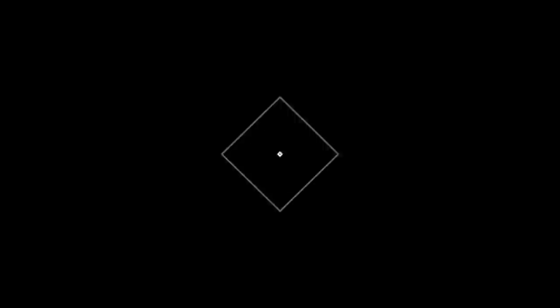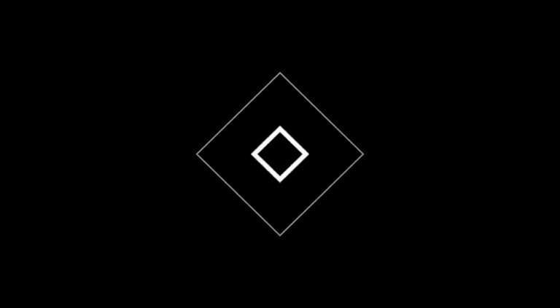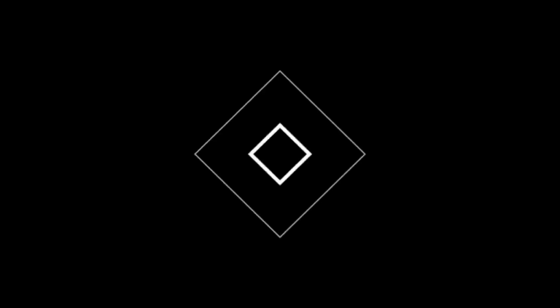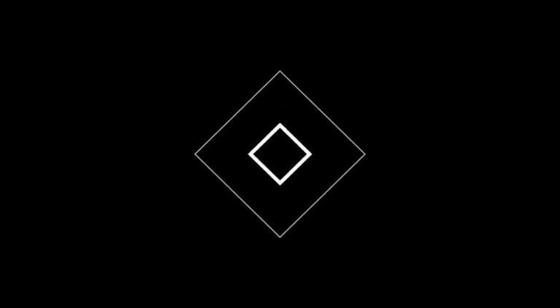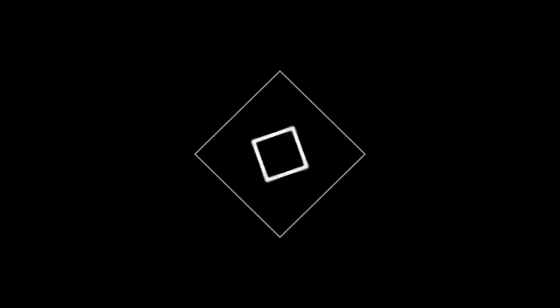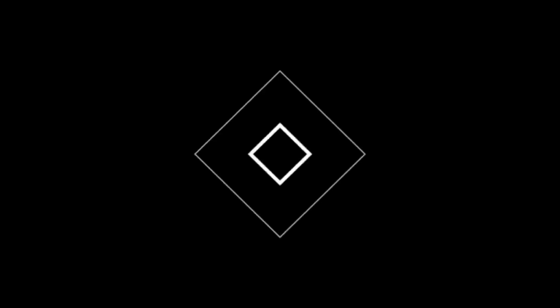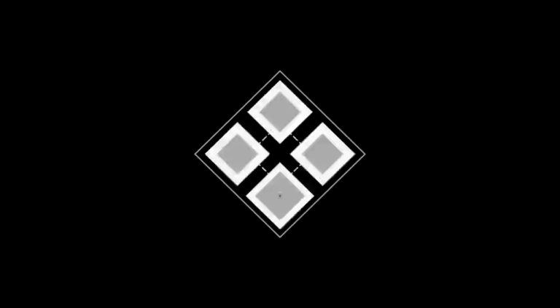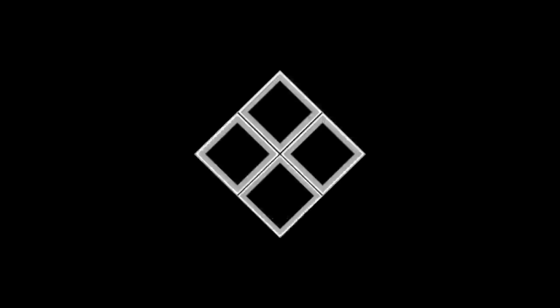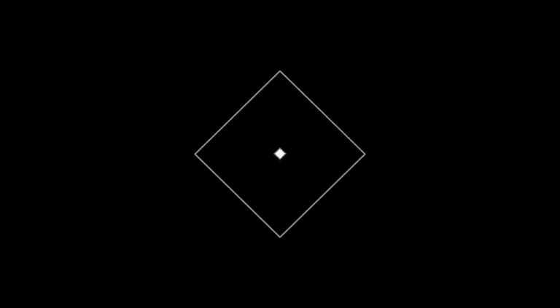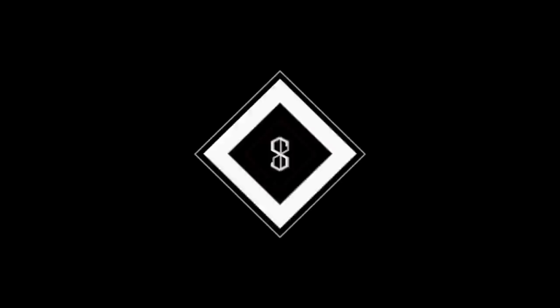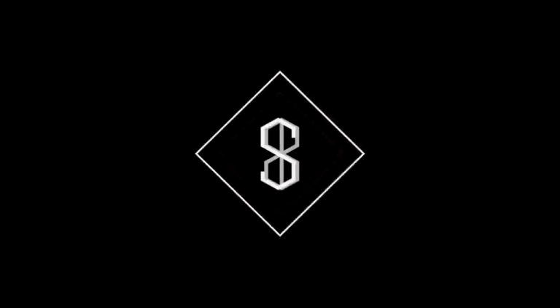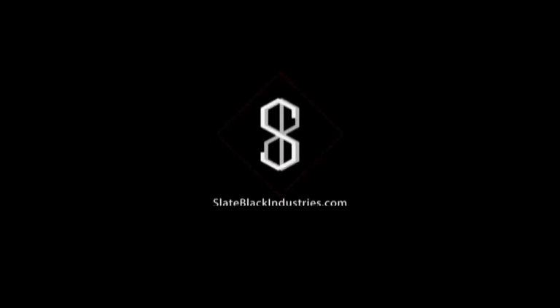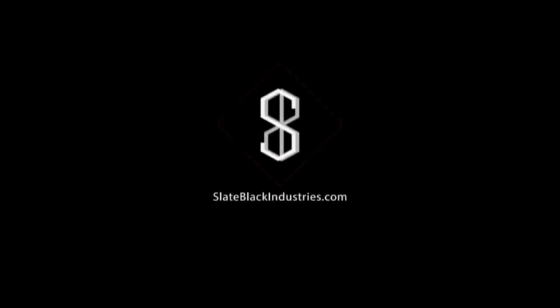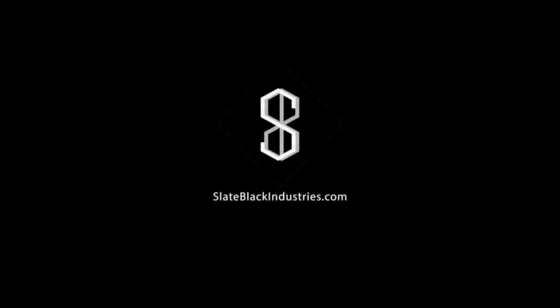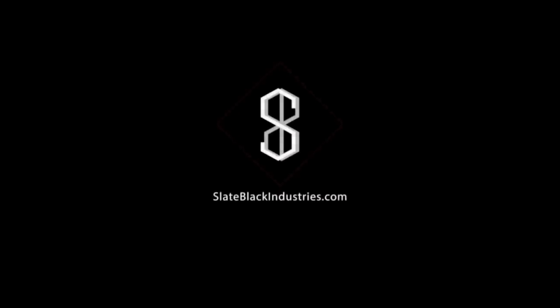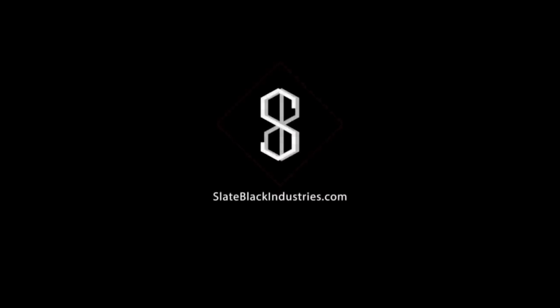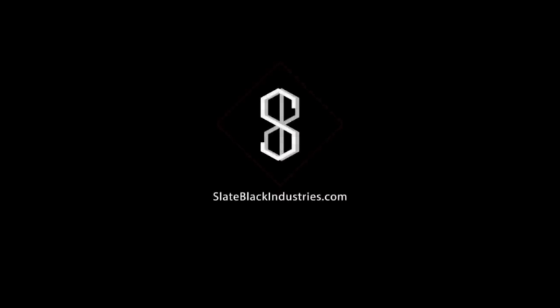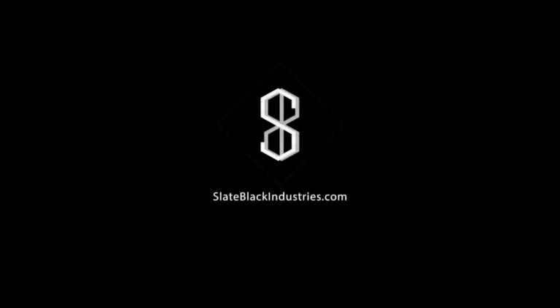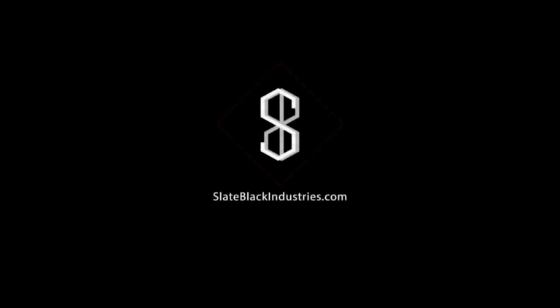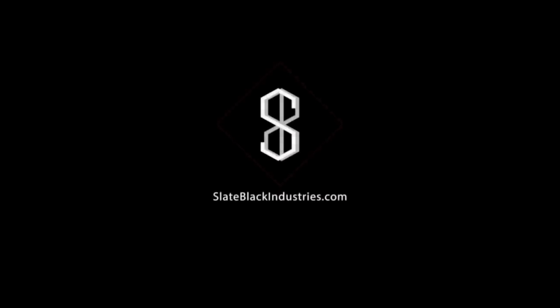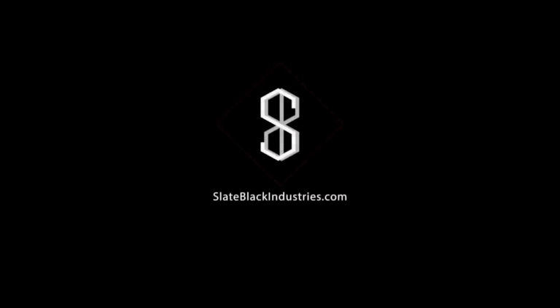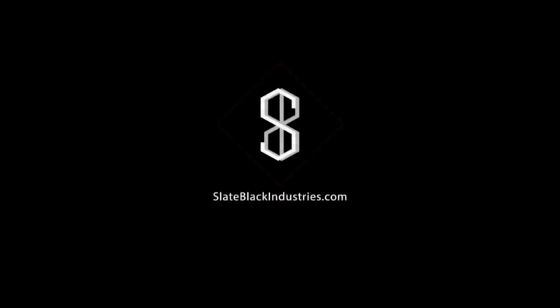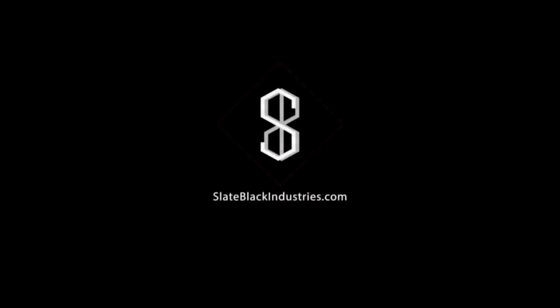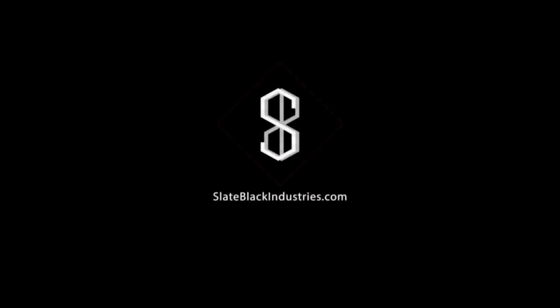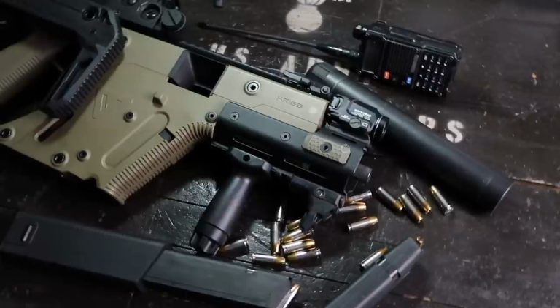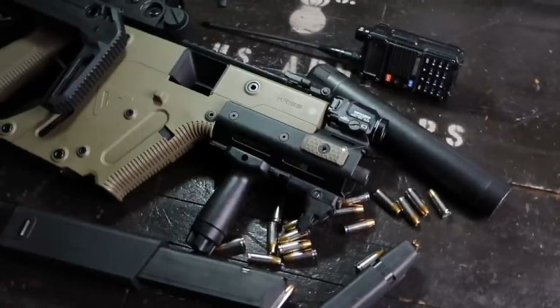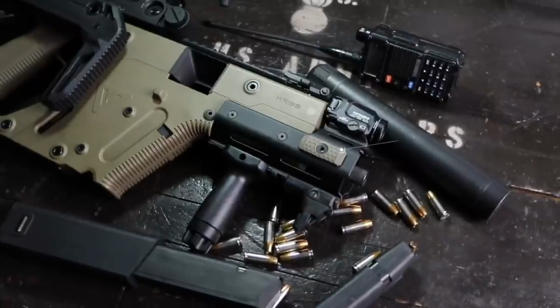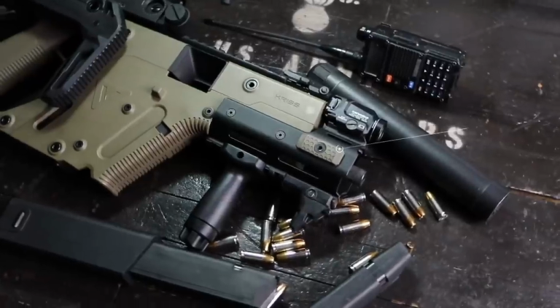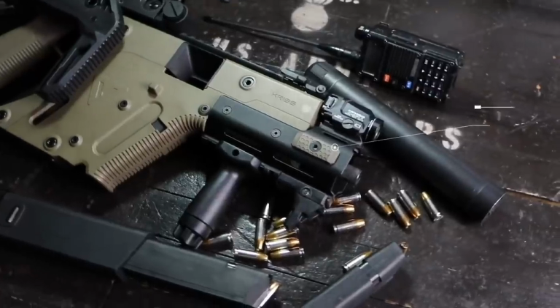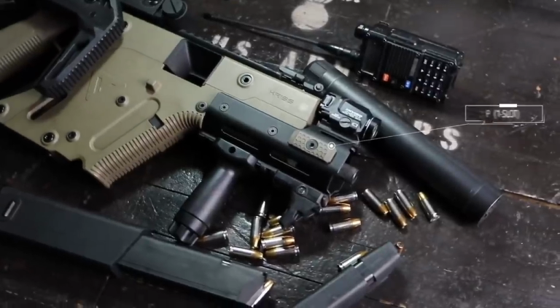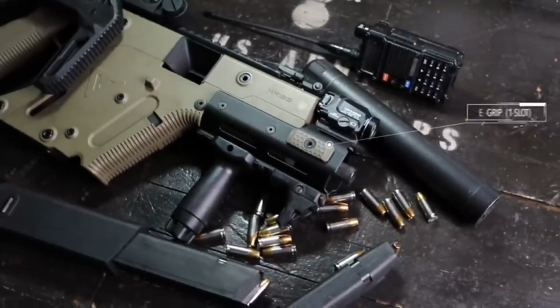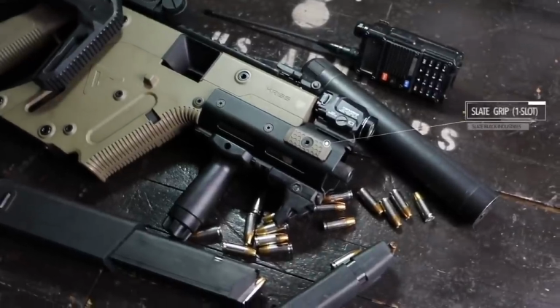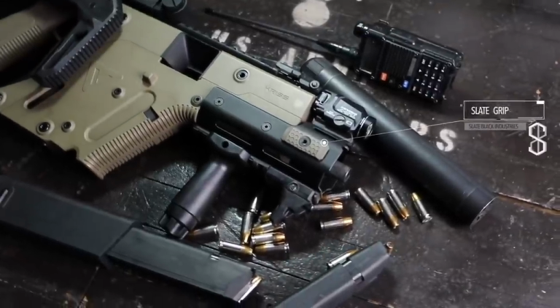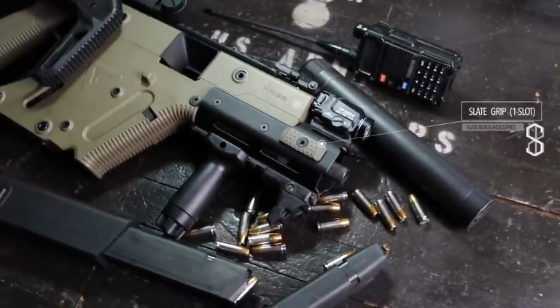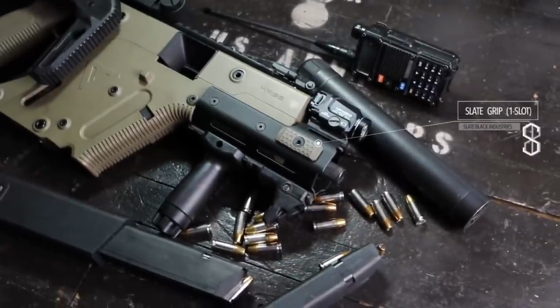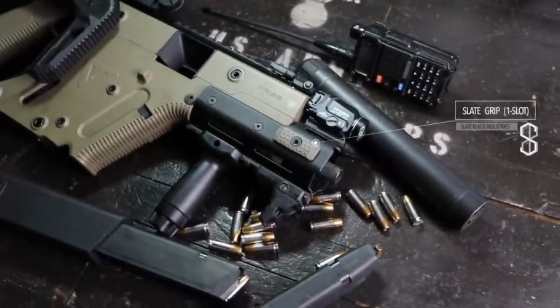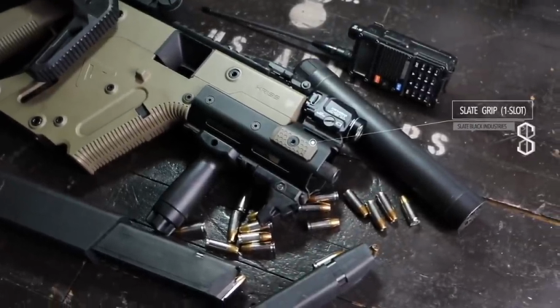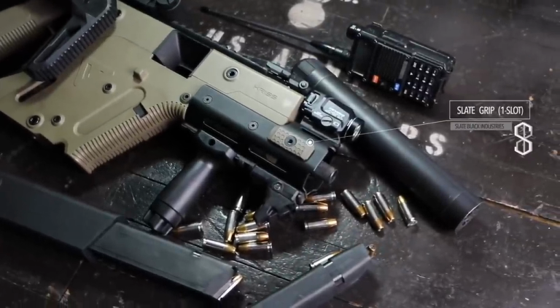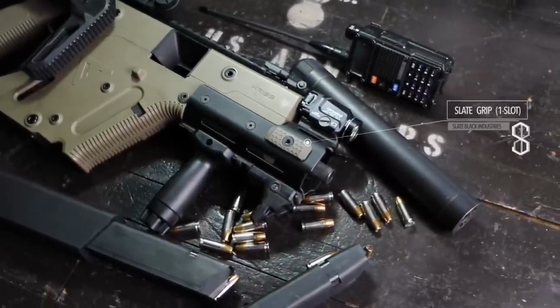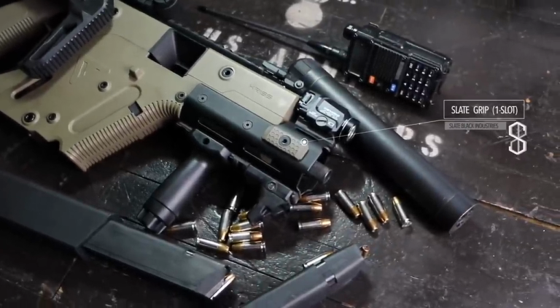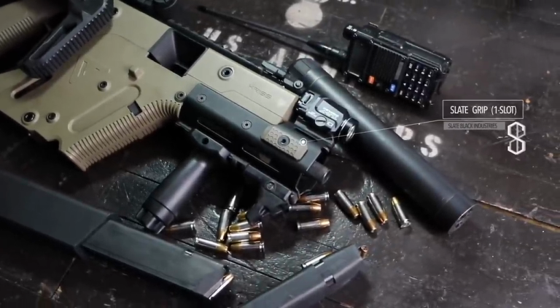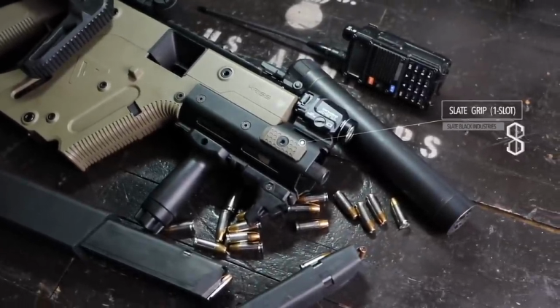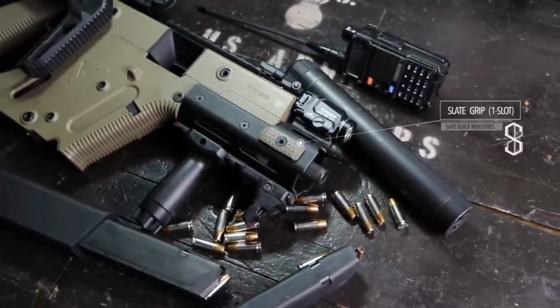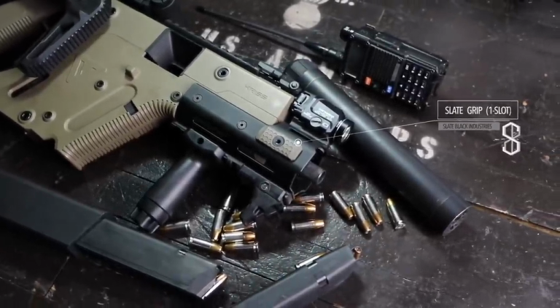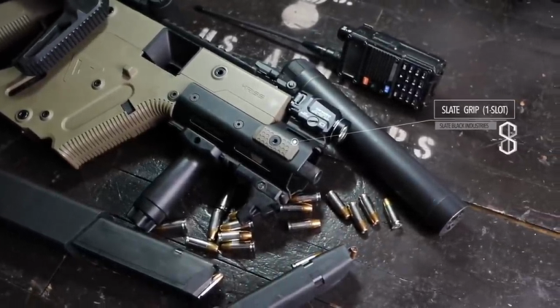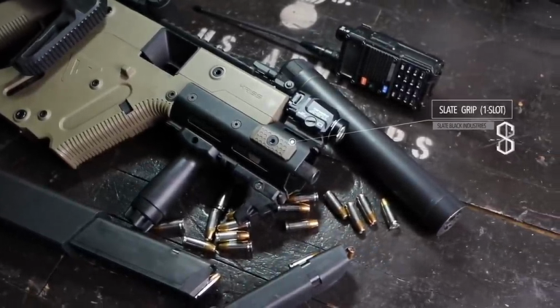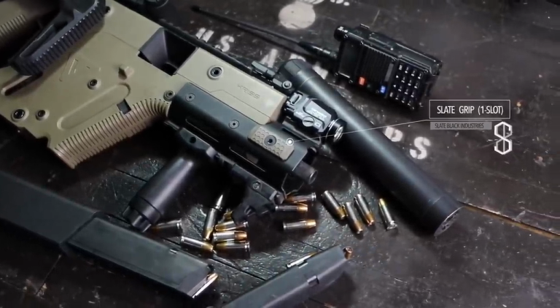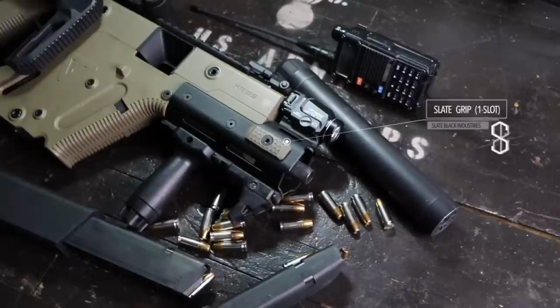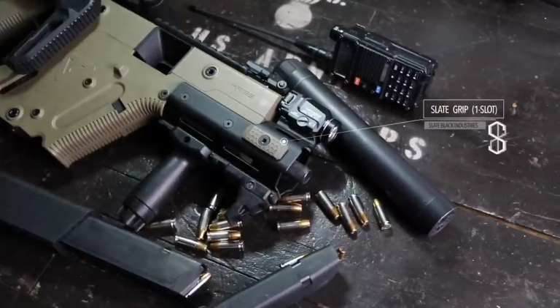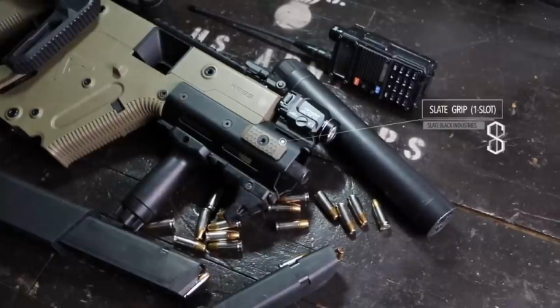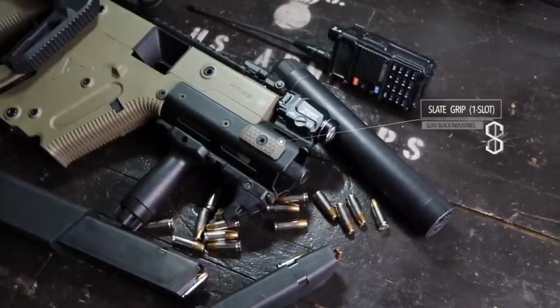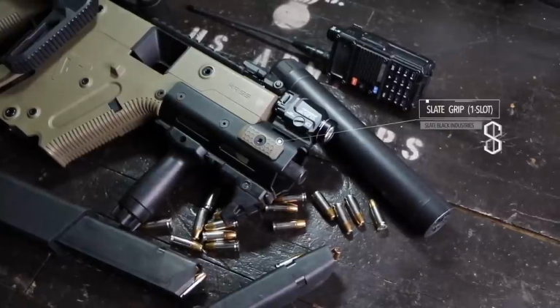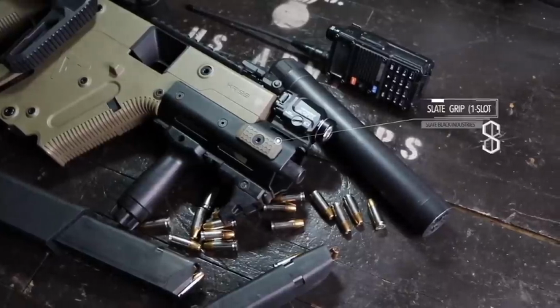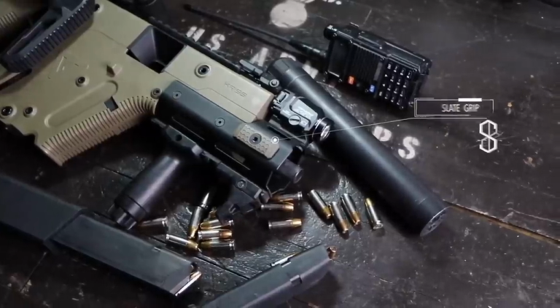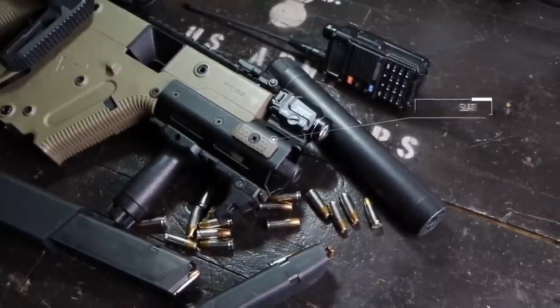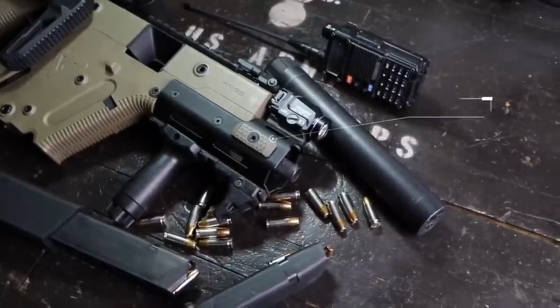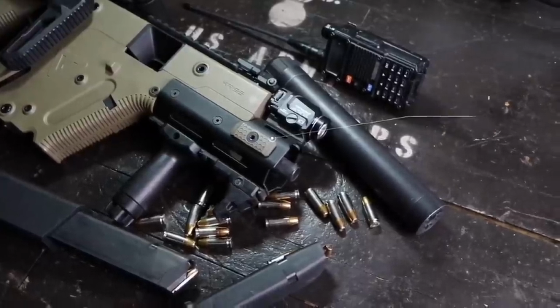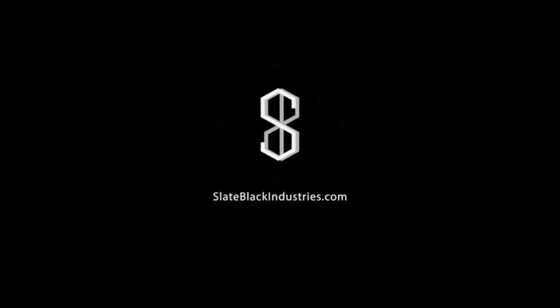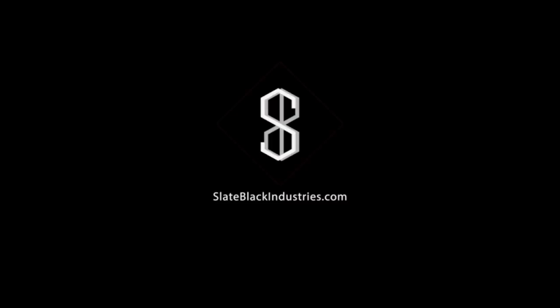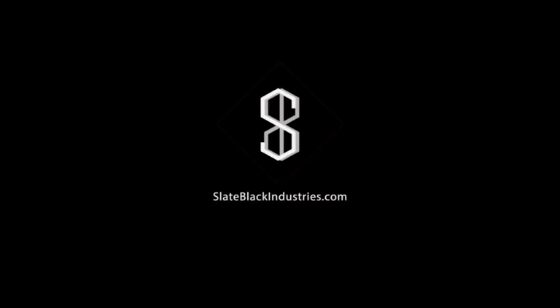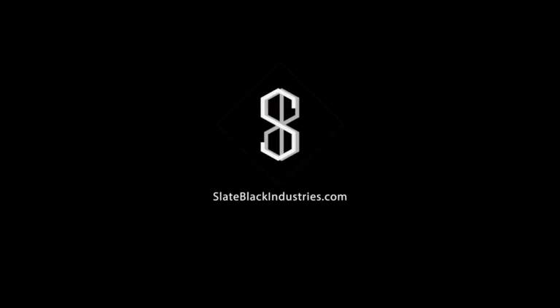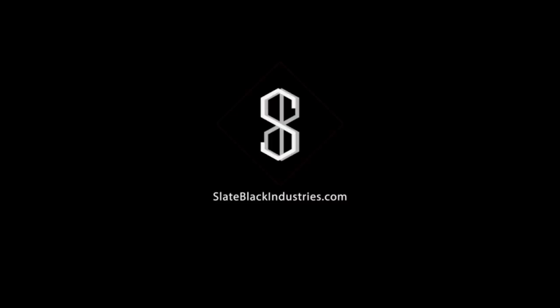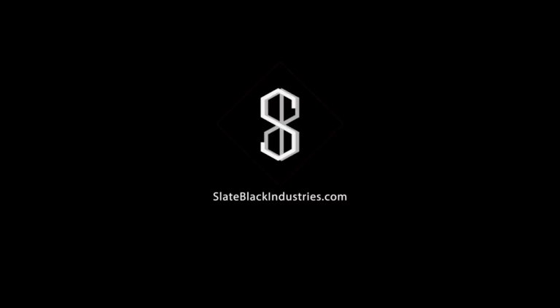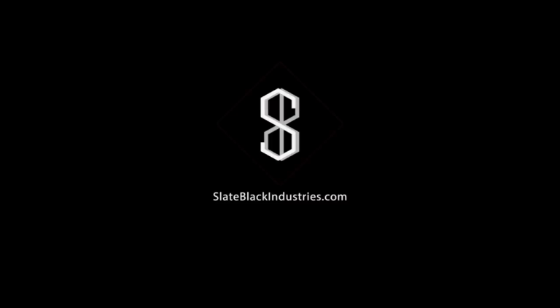This episode was brought to you by Slate Black Industries. For M-Lock grips and accessories, visit slateblackindustries.com.